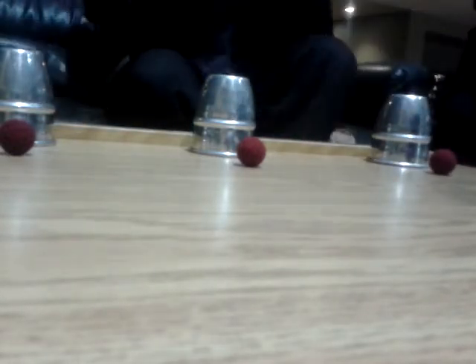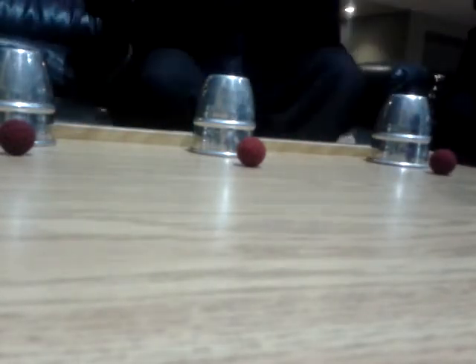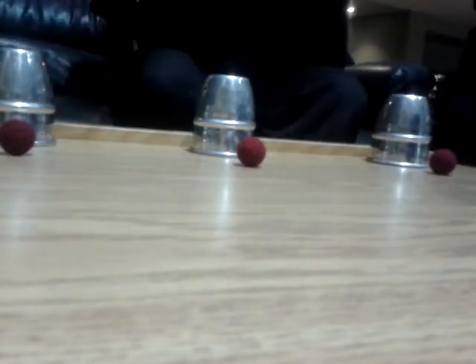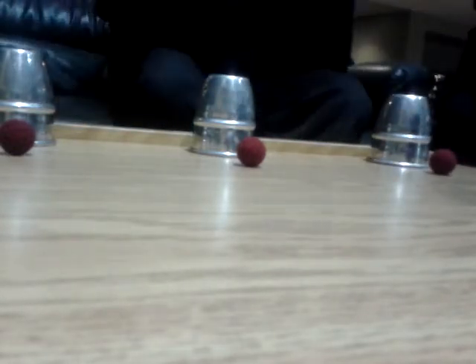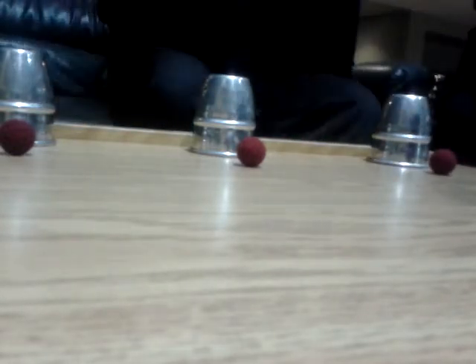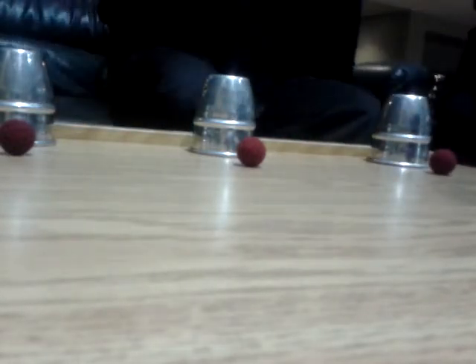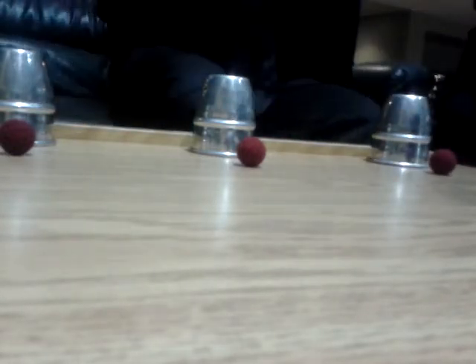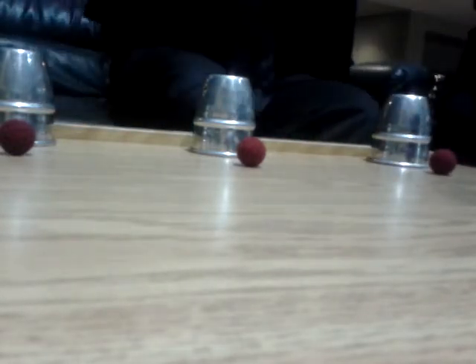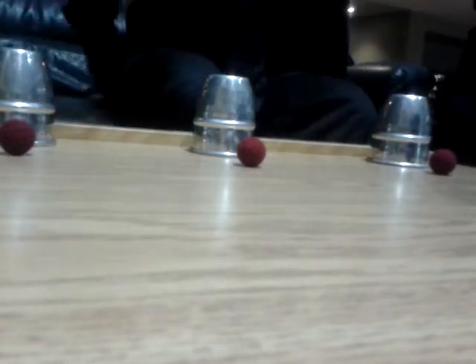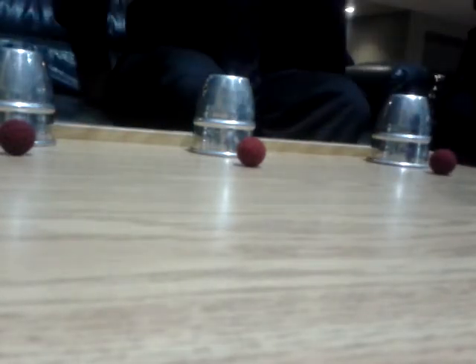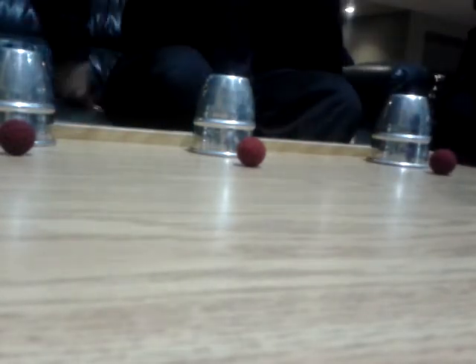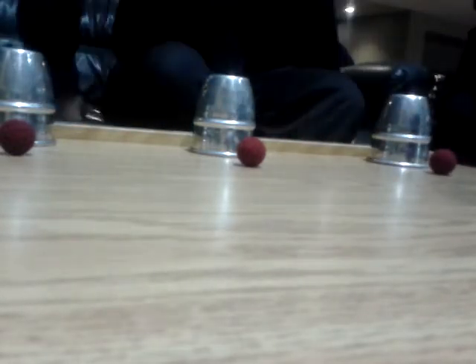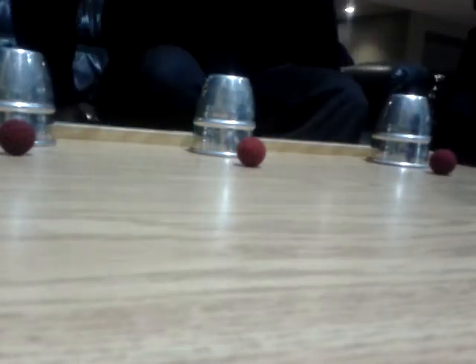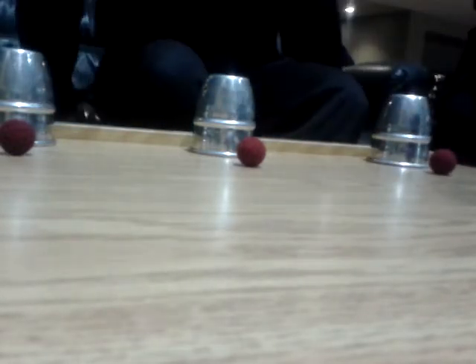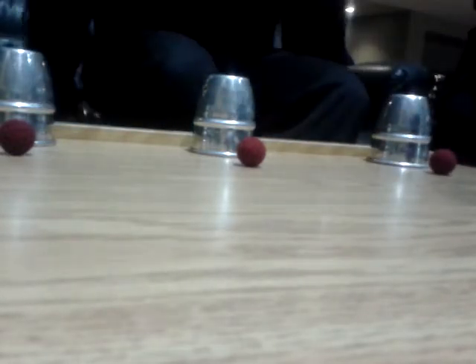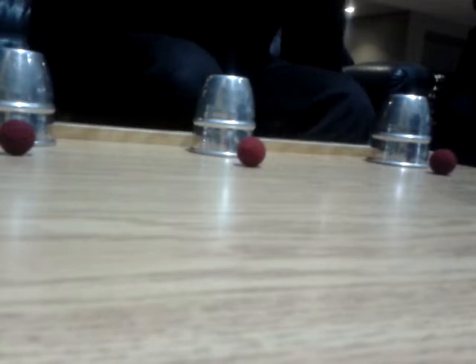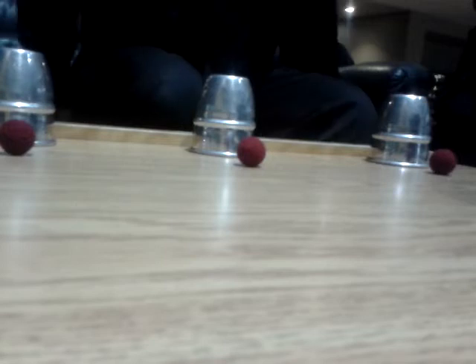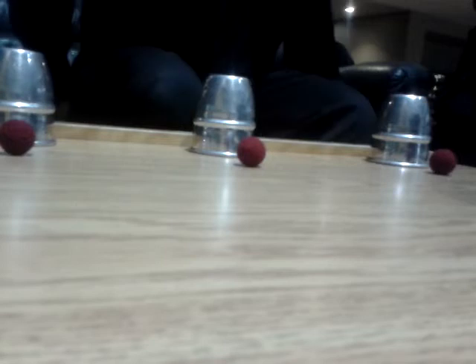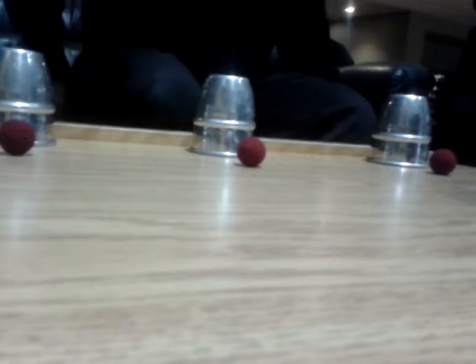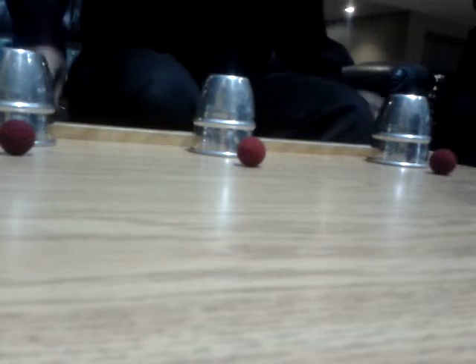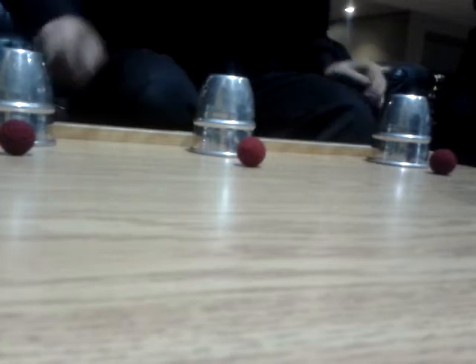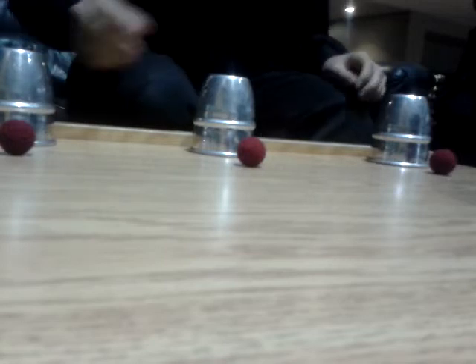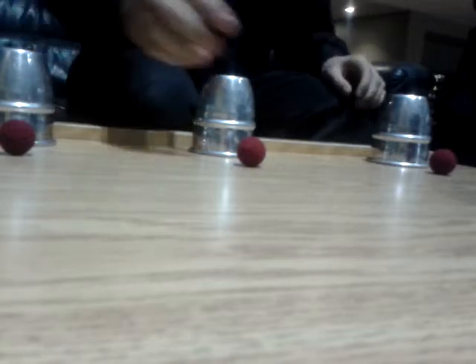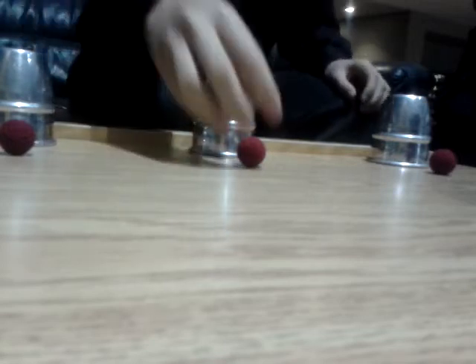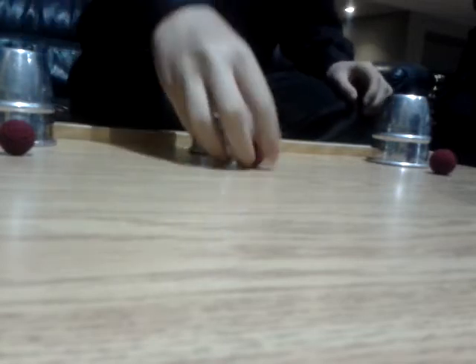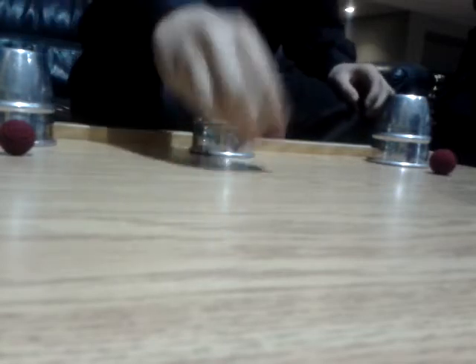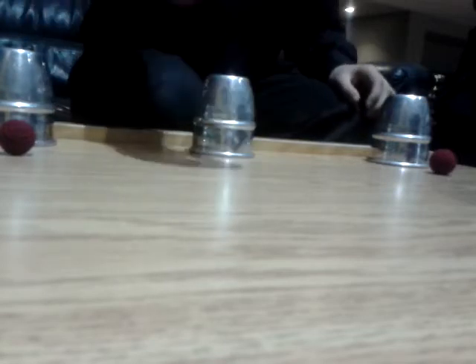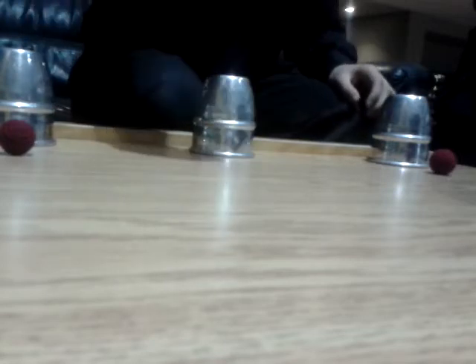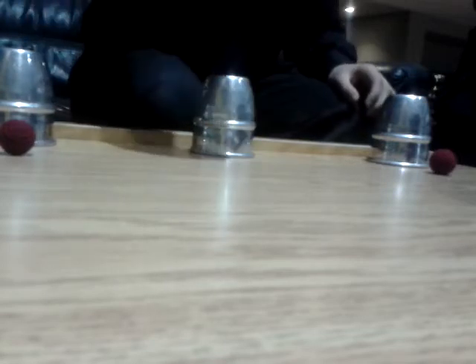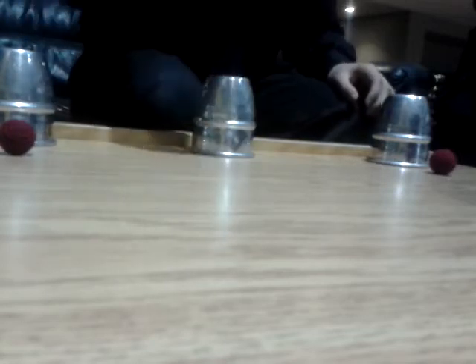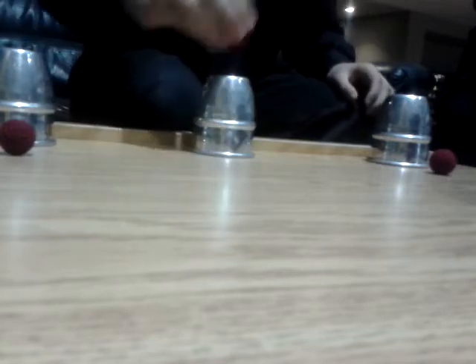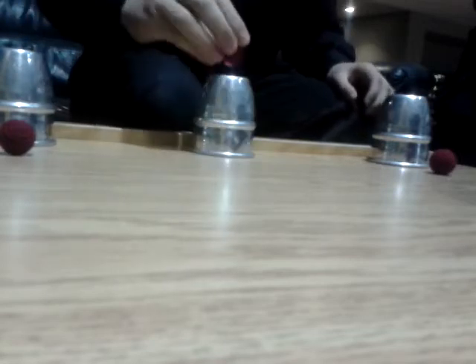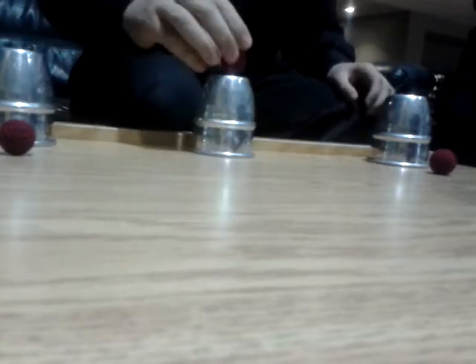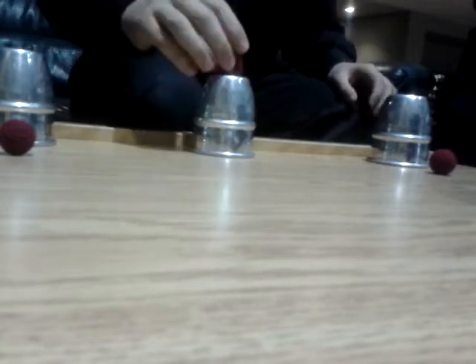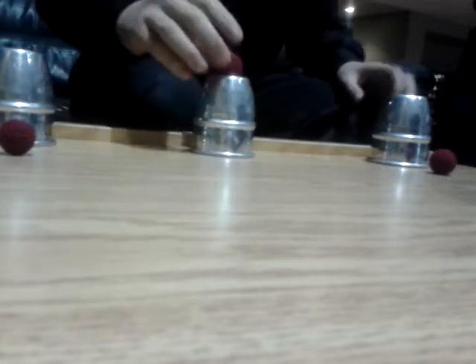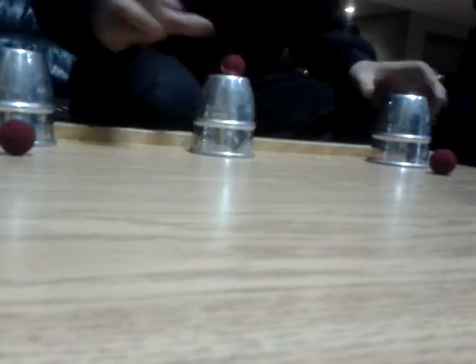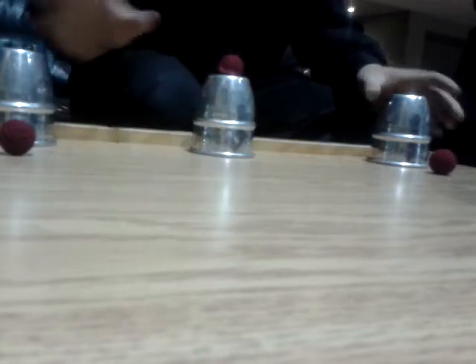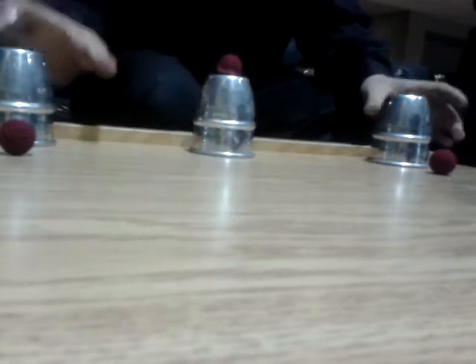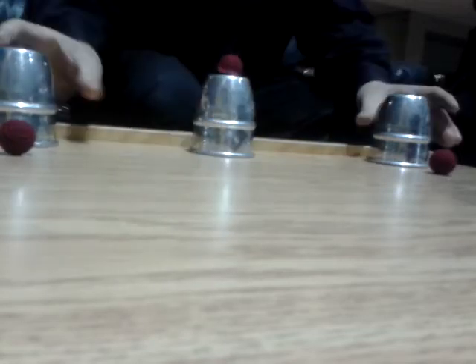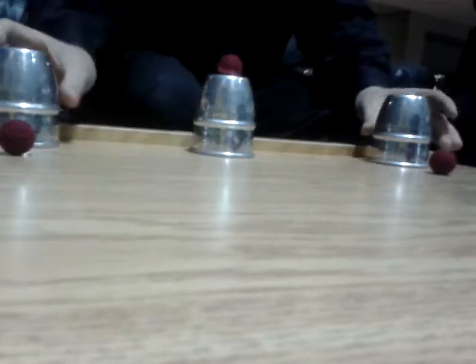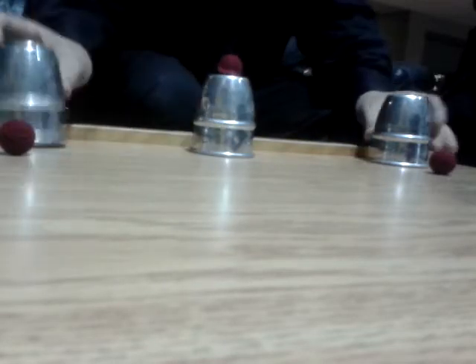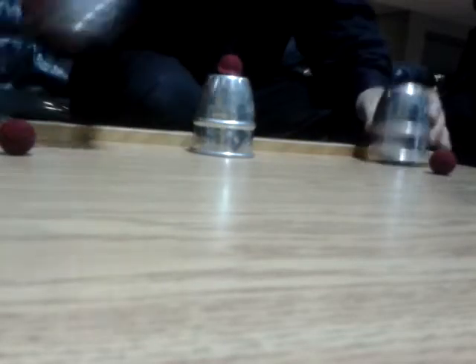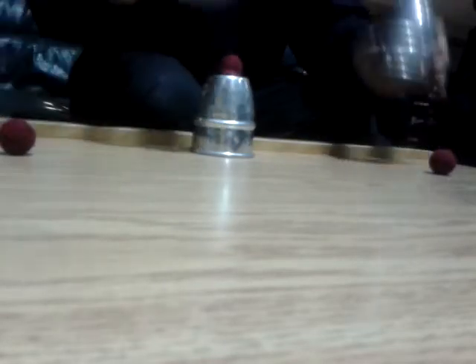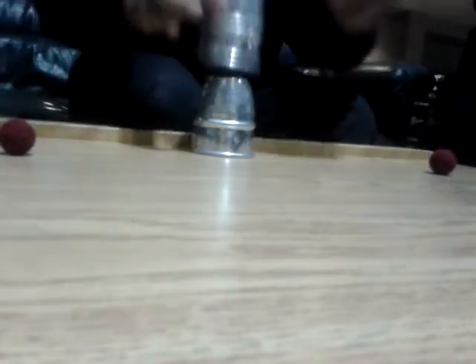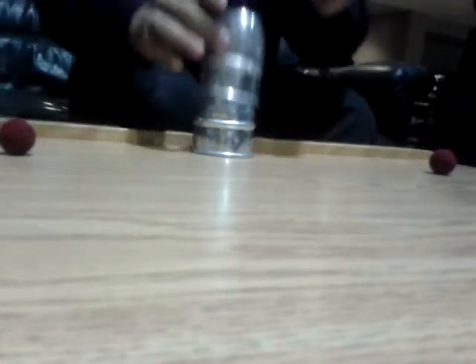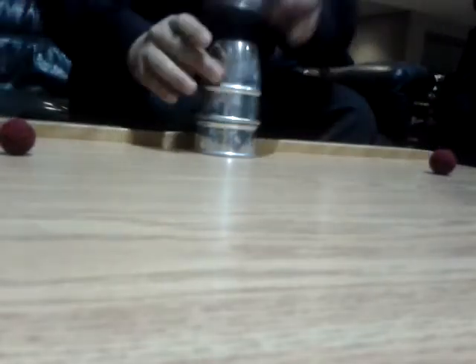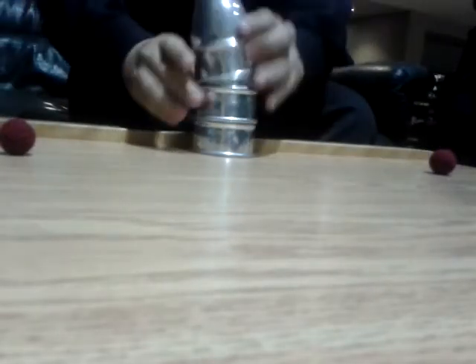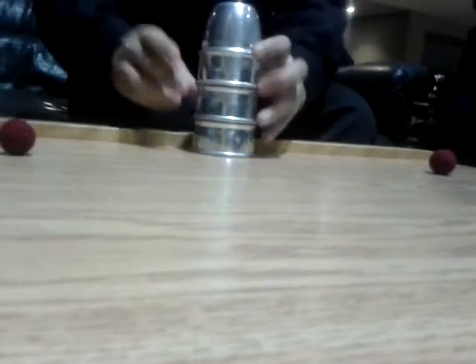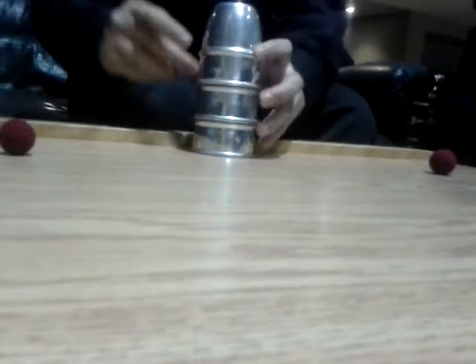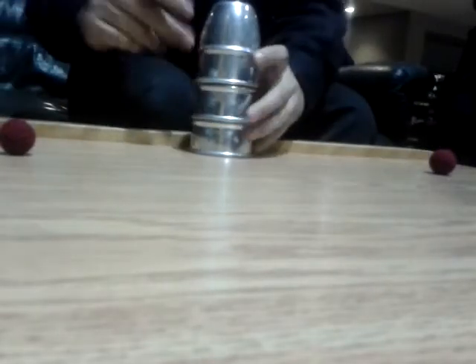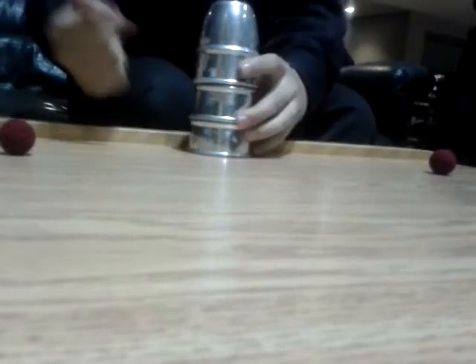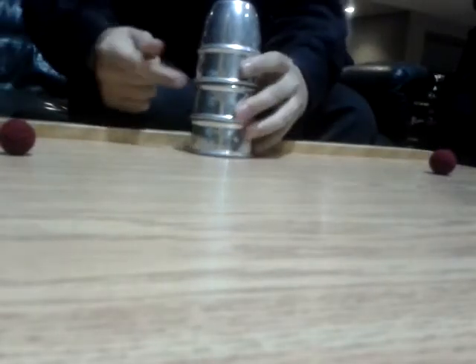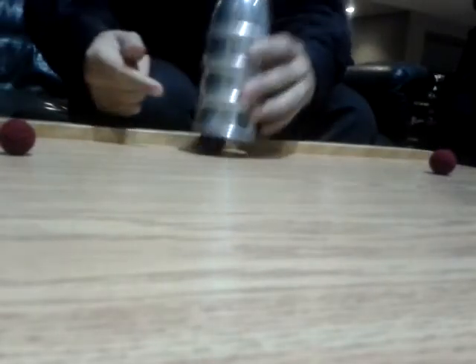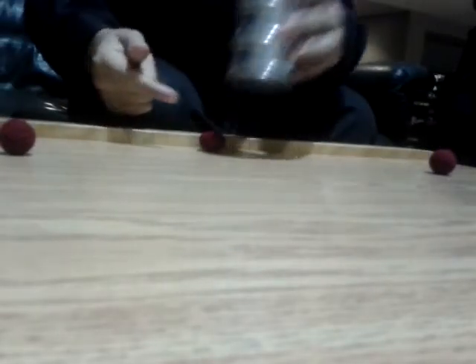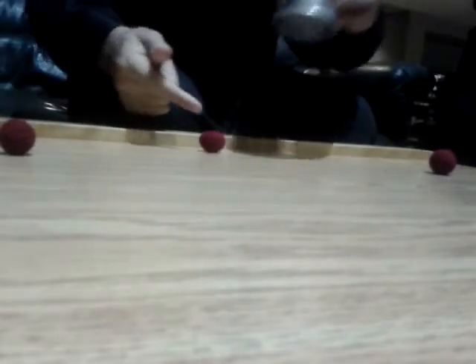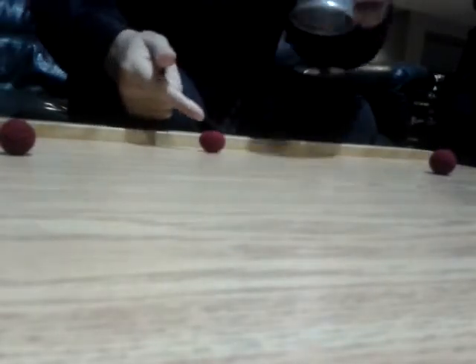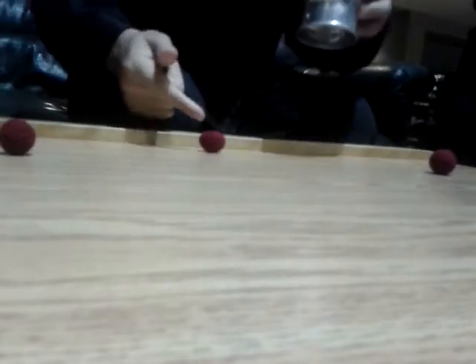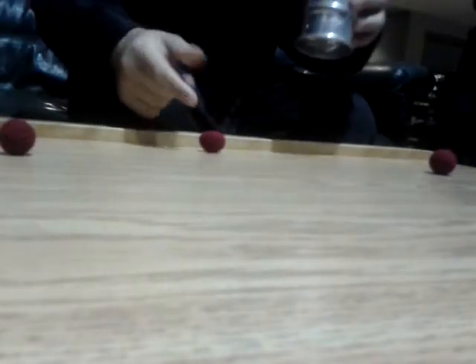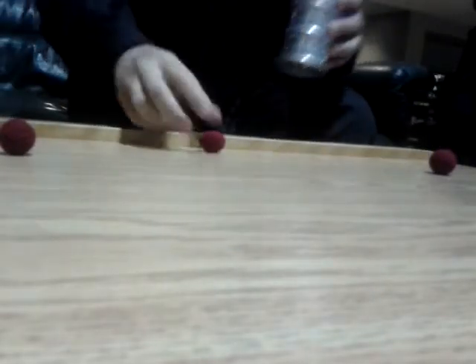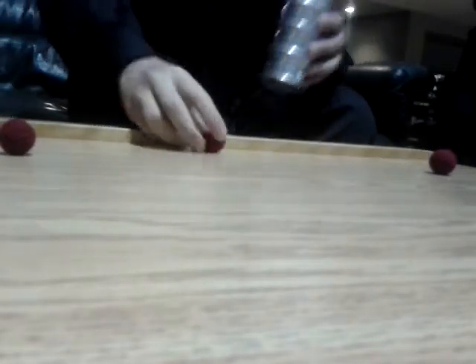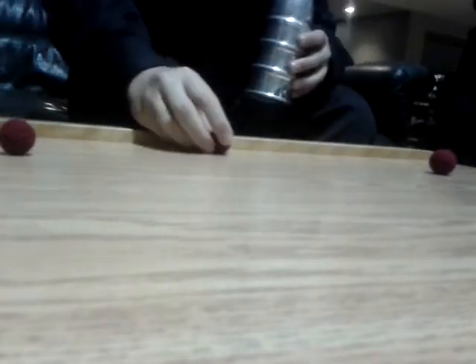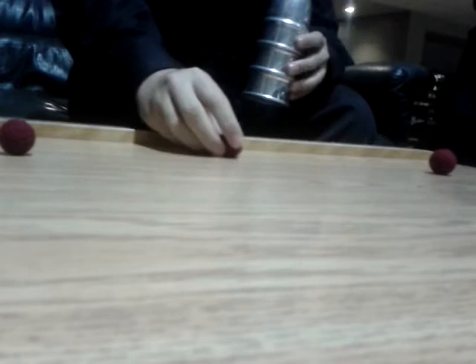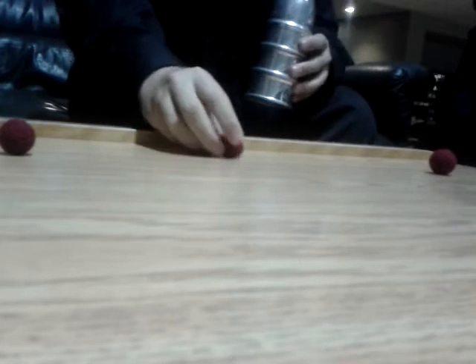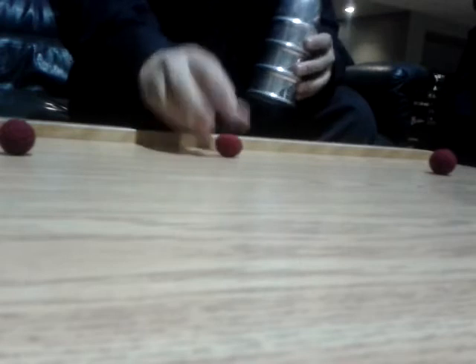Greetings, all. This is my variation of the cups and balls. Take one ball, put it on top, snap, and the ball comes through.